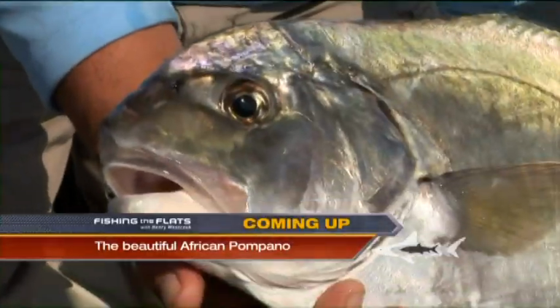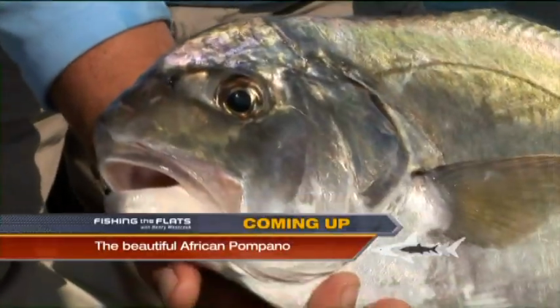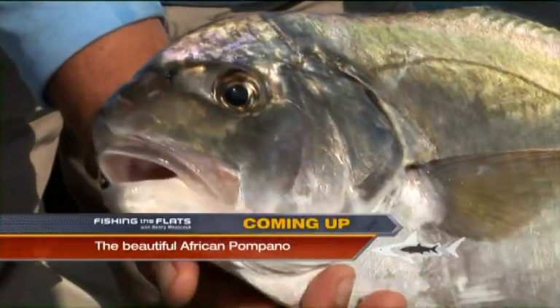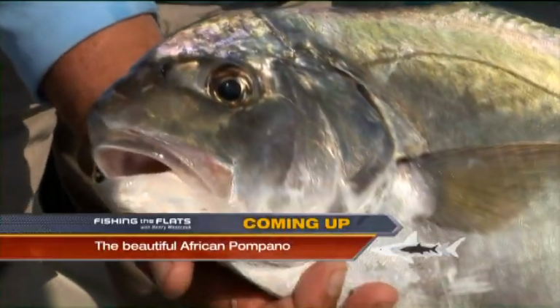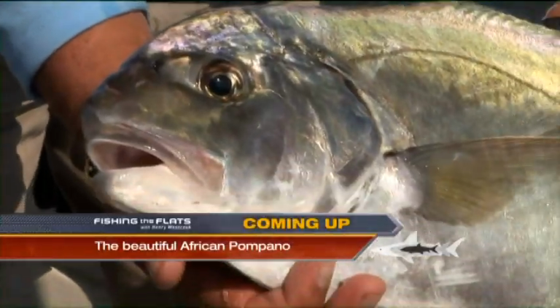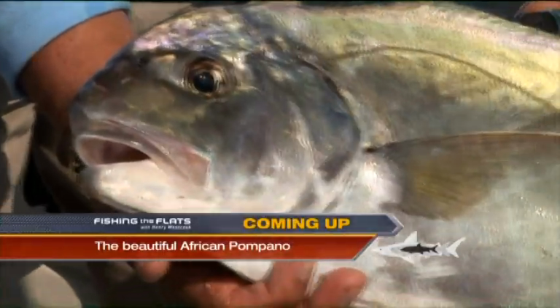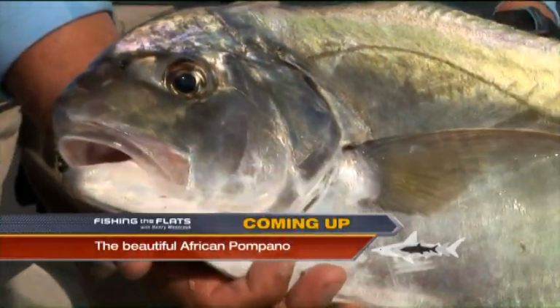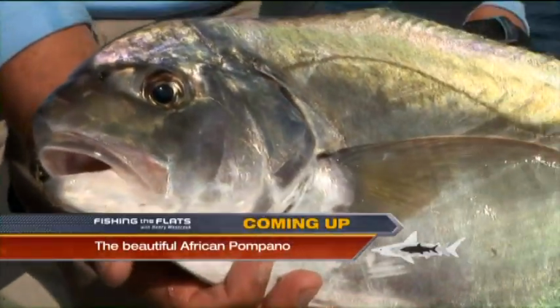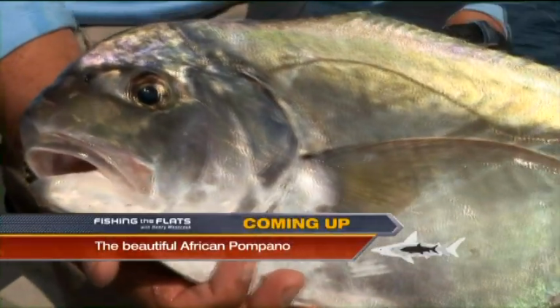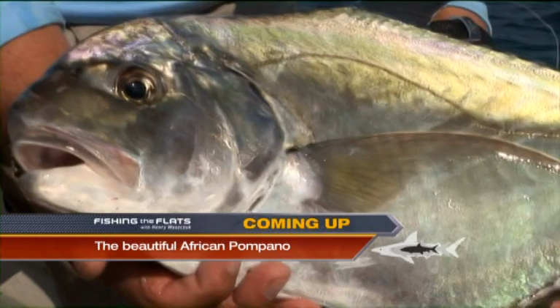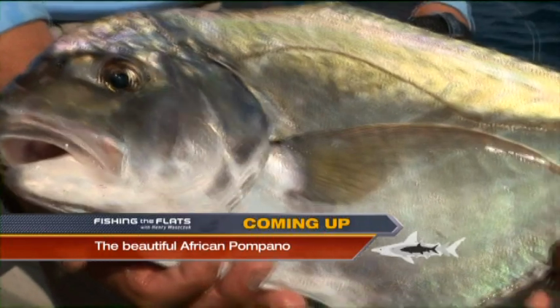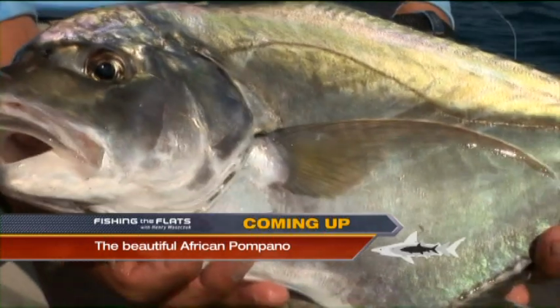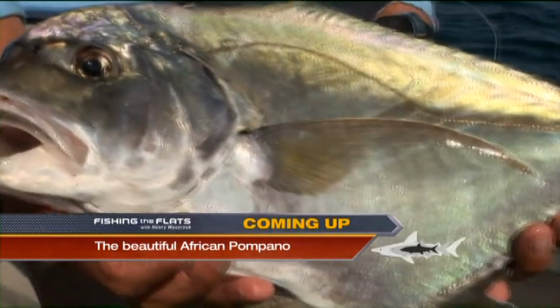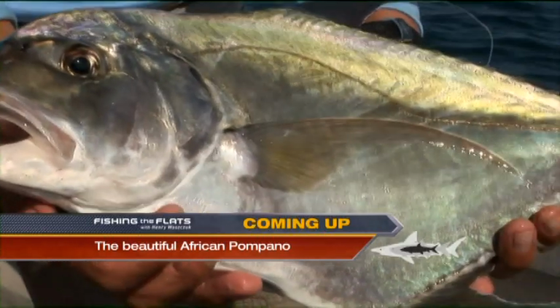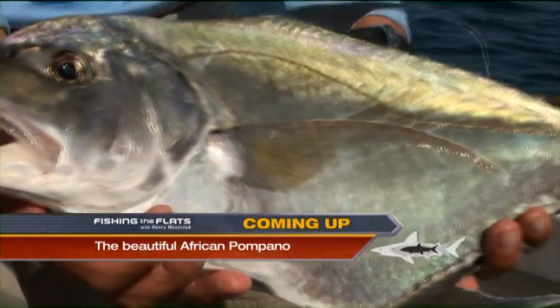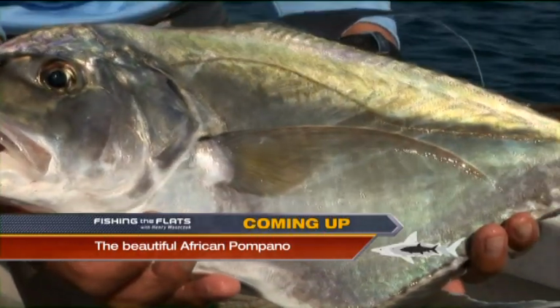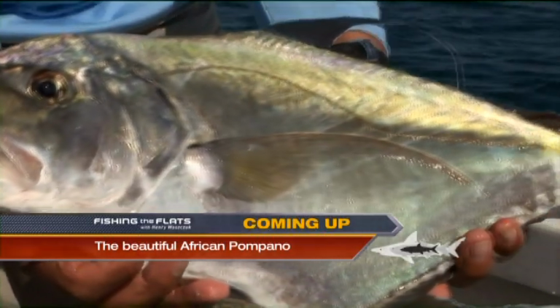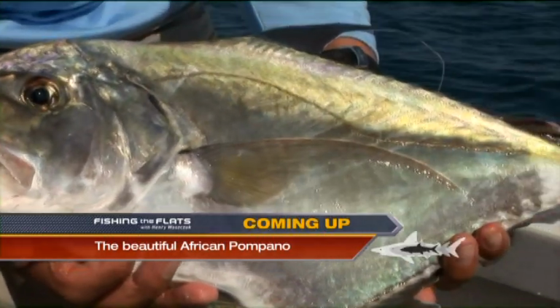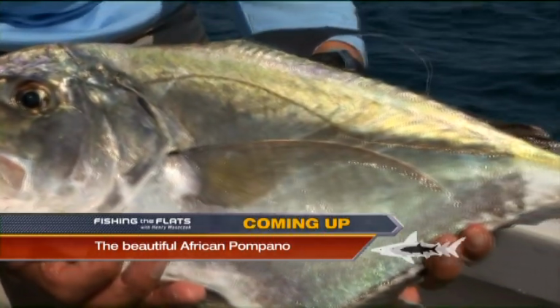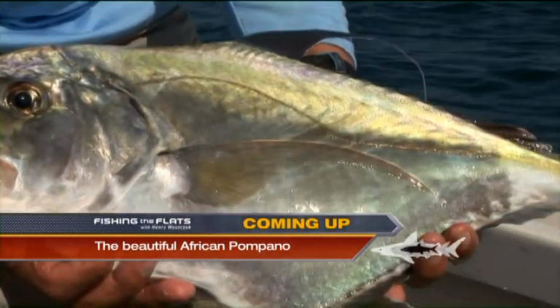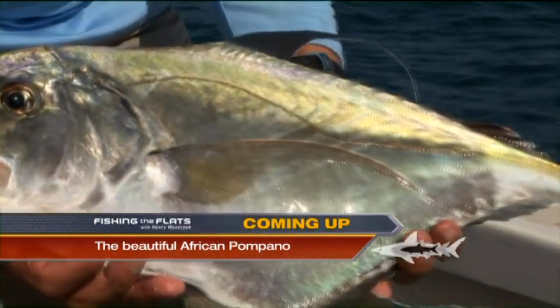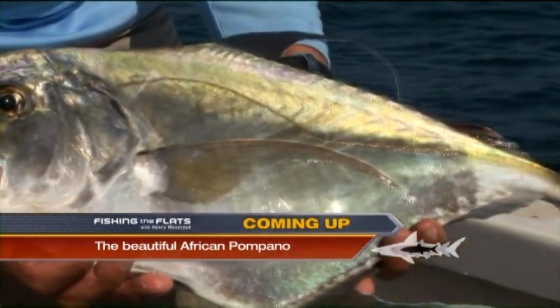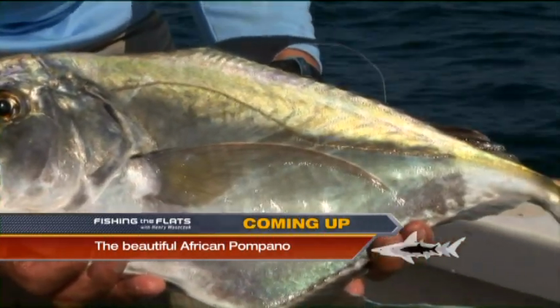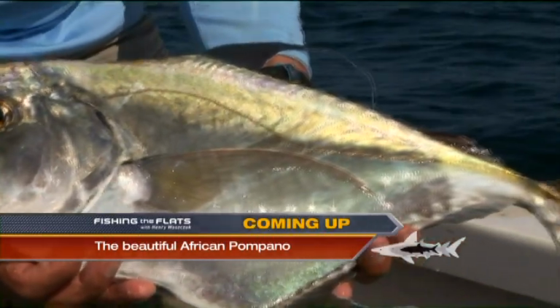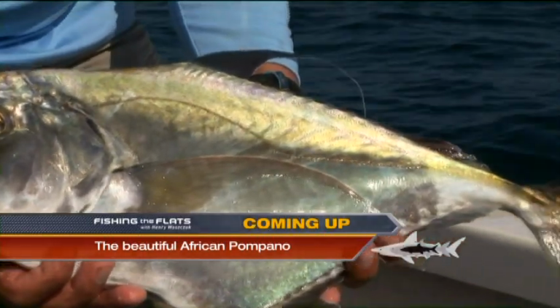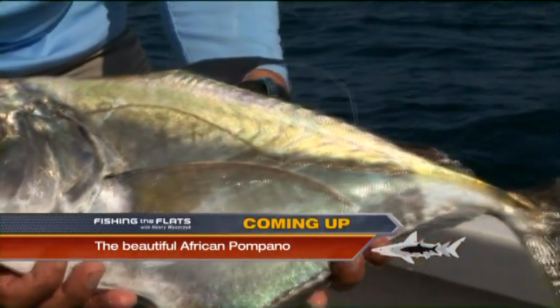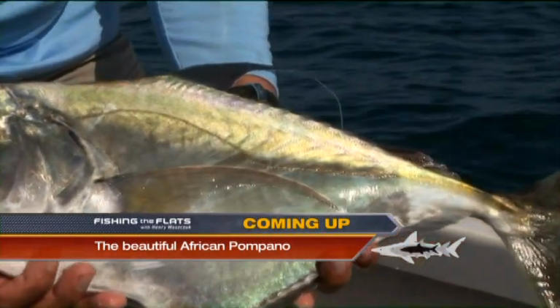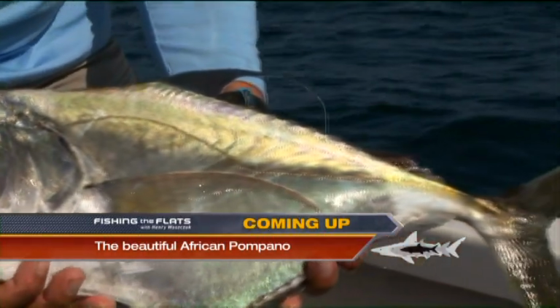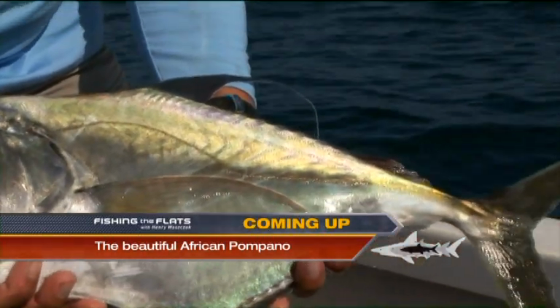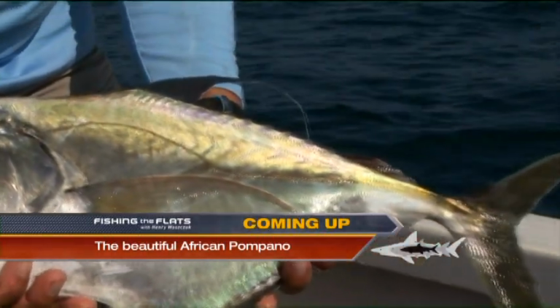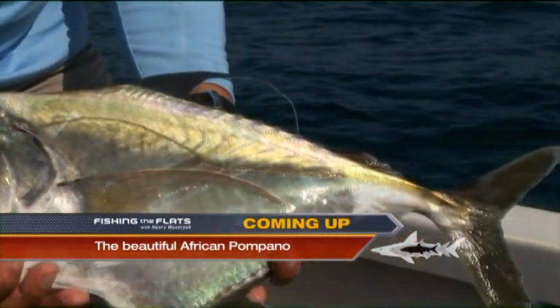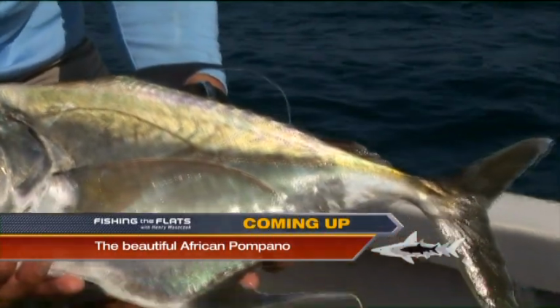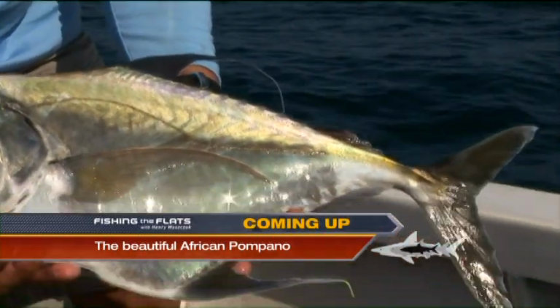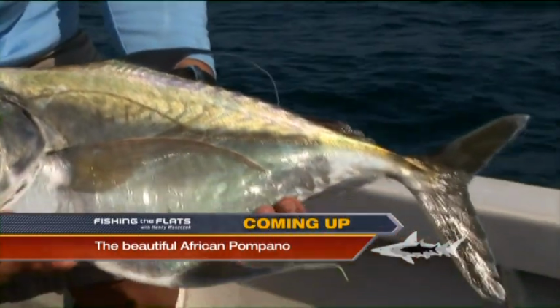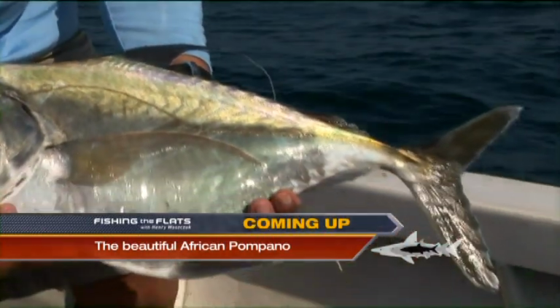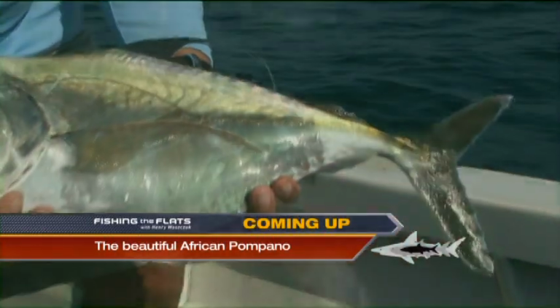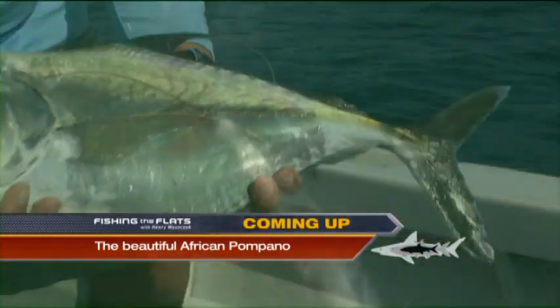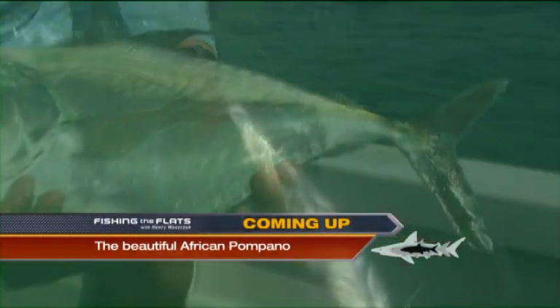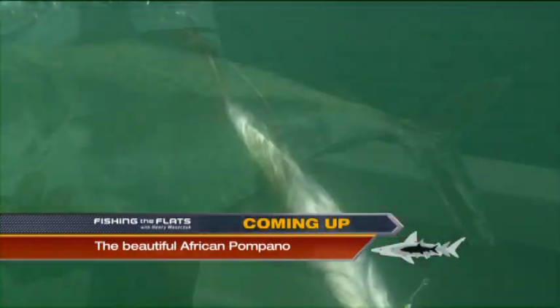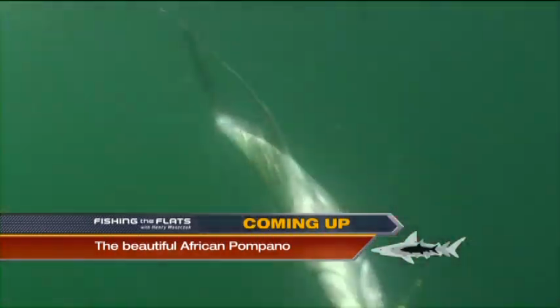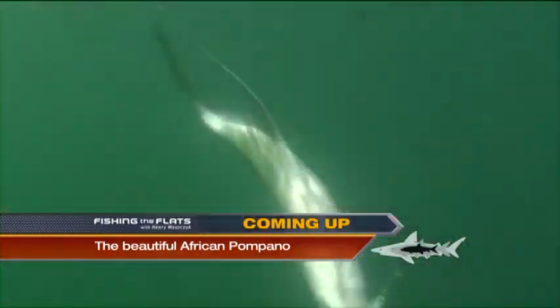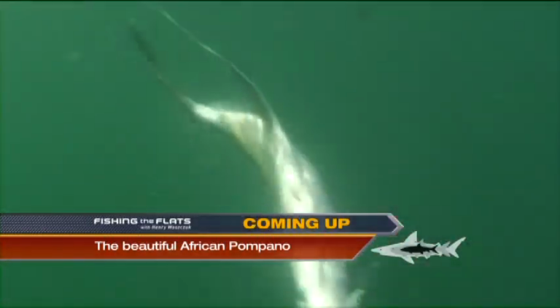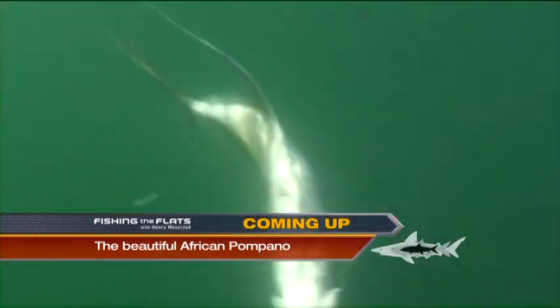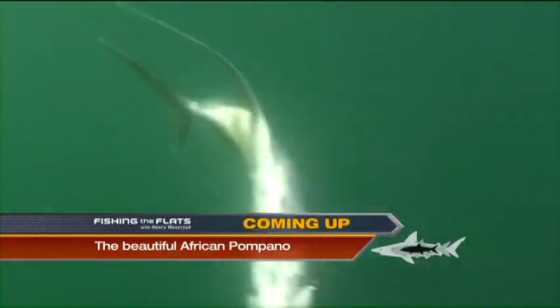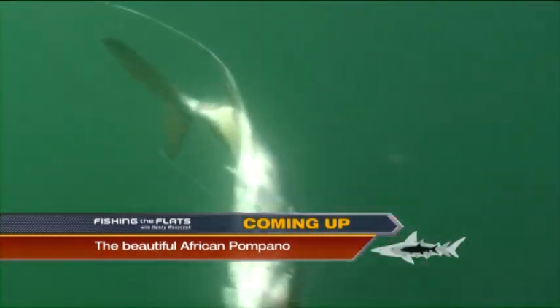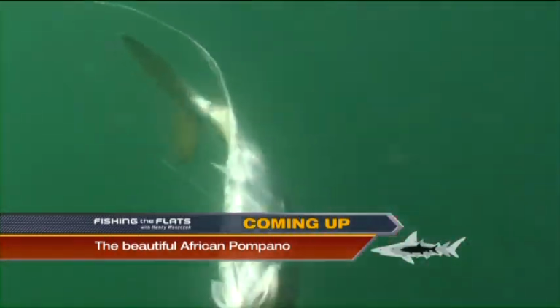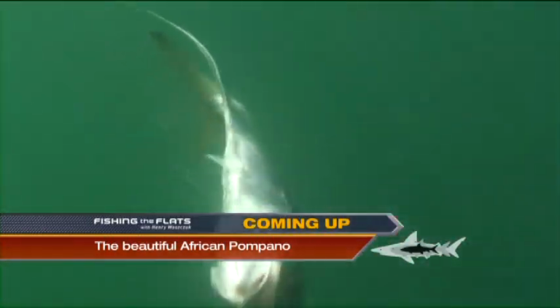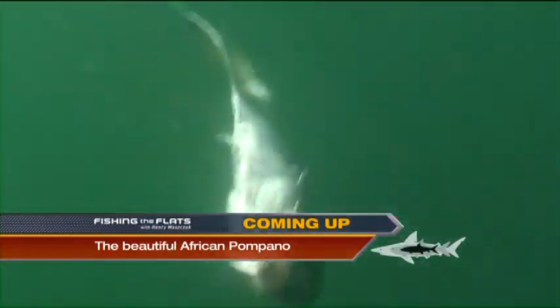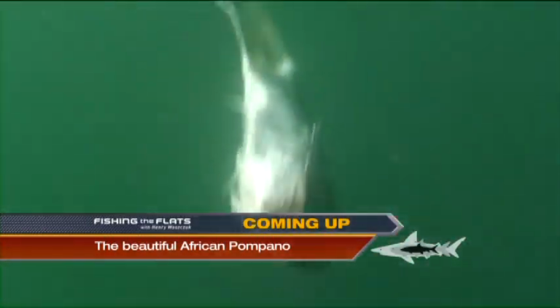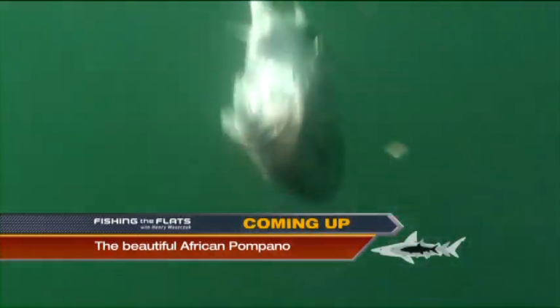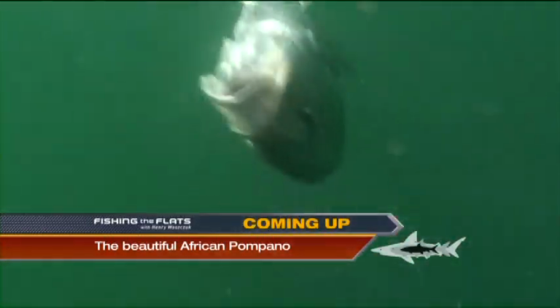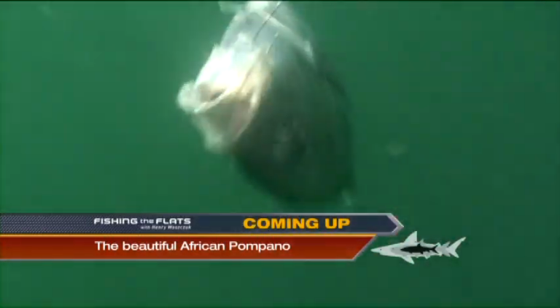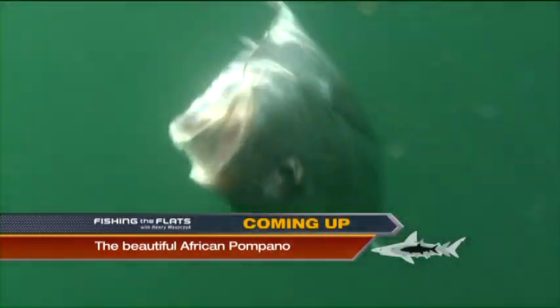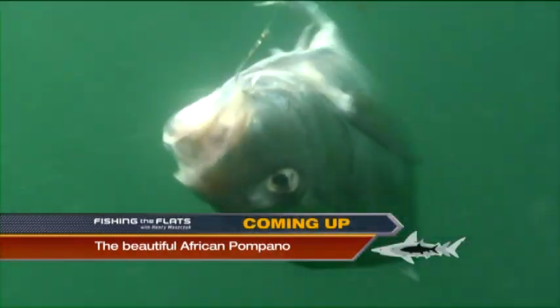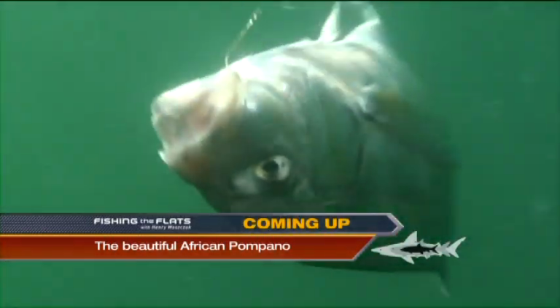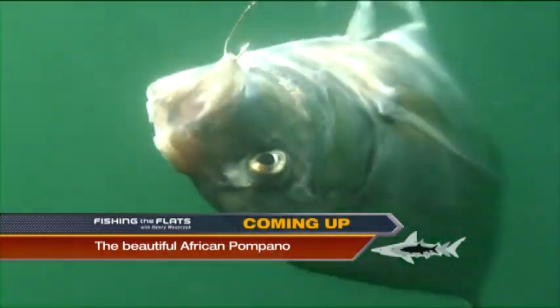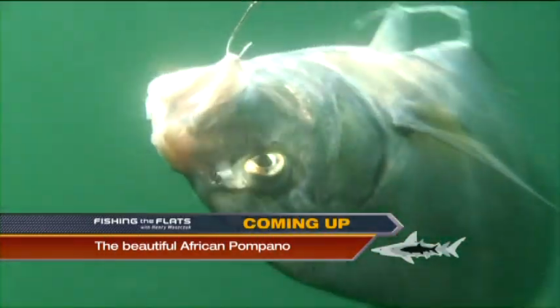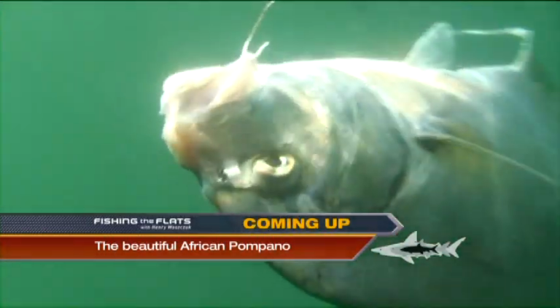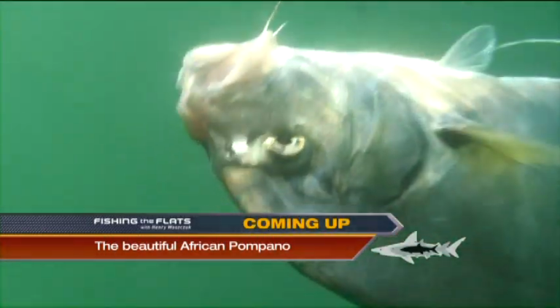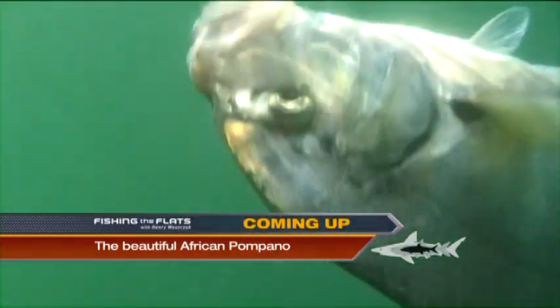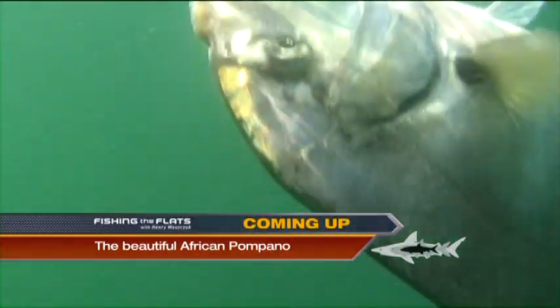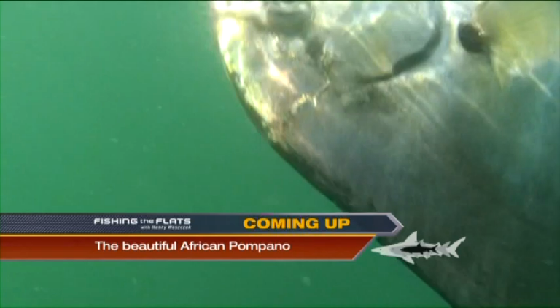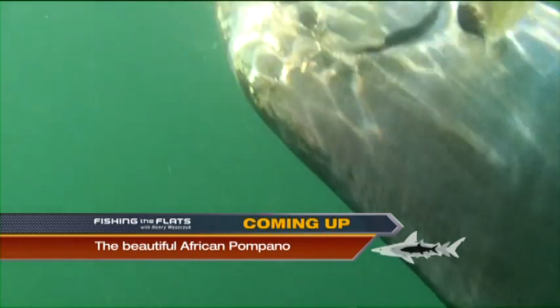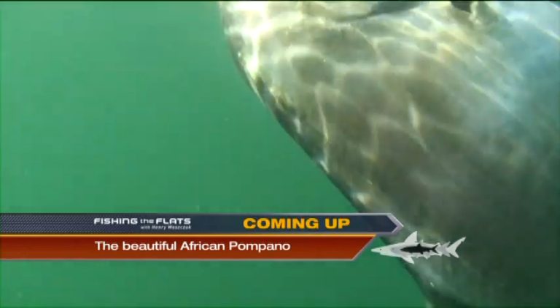Coming up, the beautiful African Pompano. Just a beautiful fish.